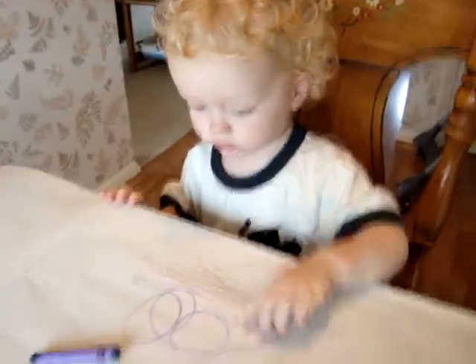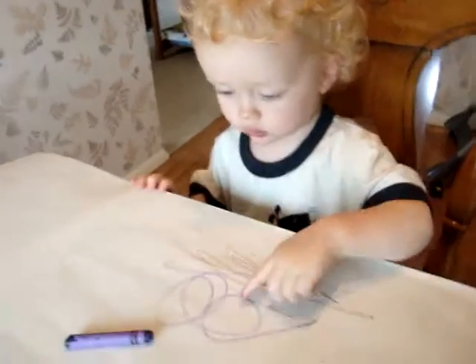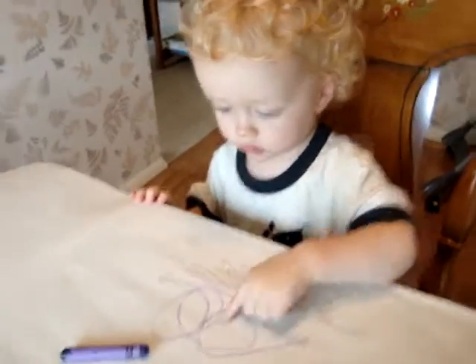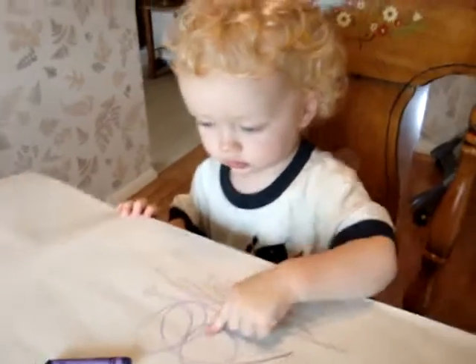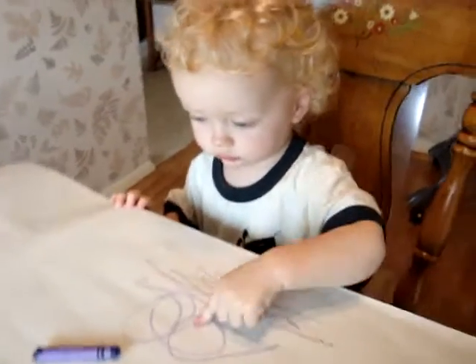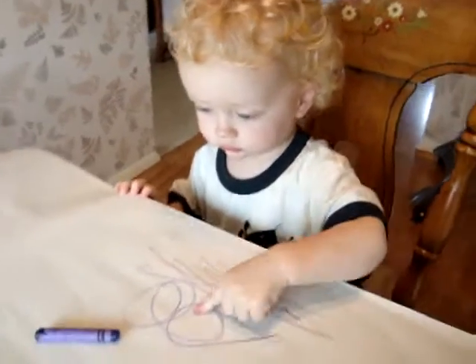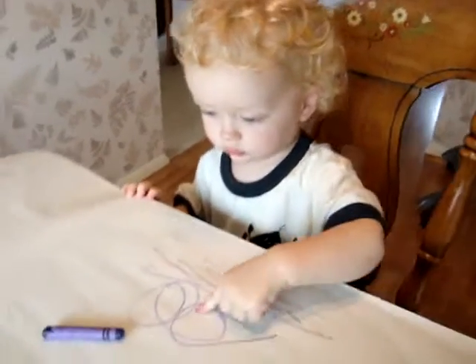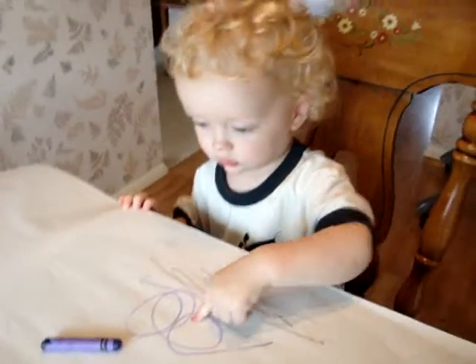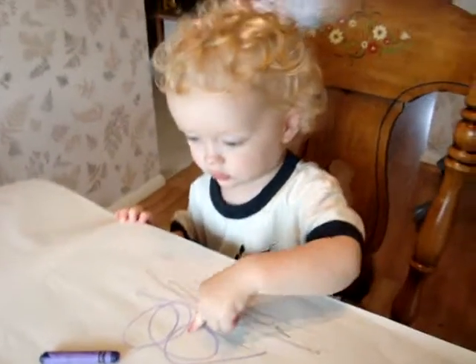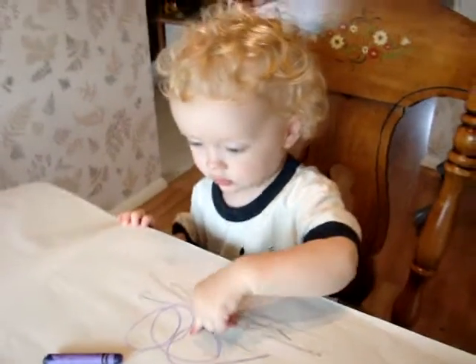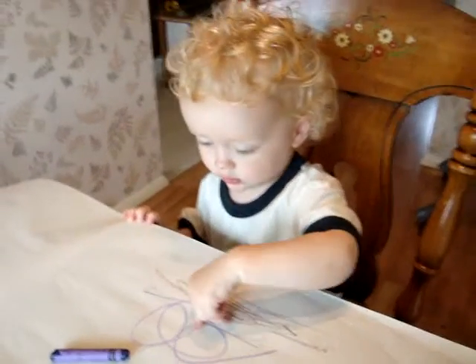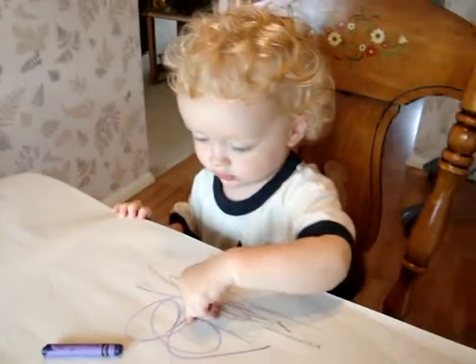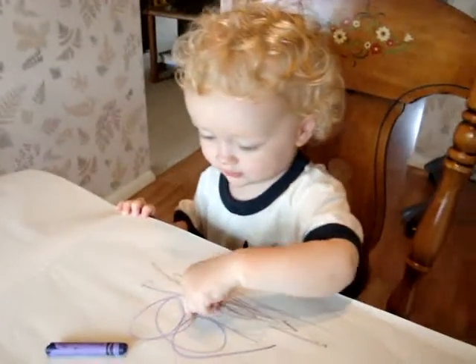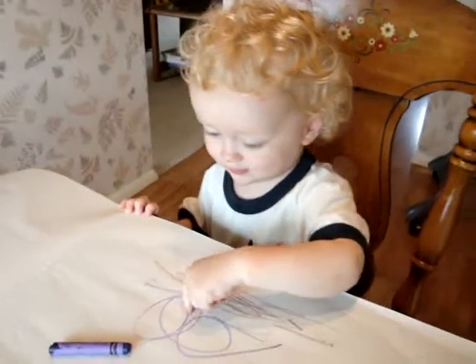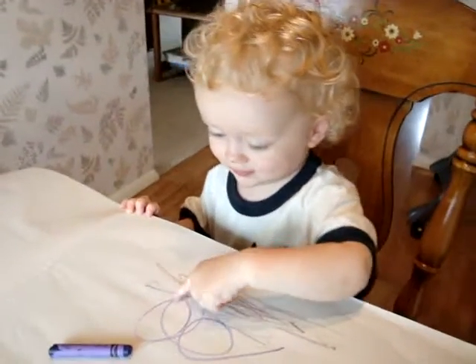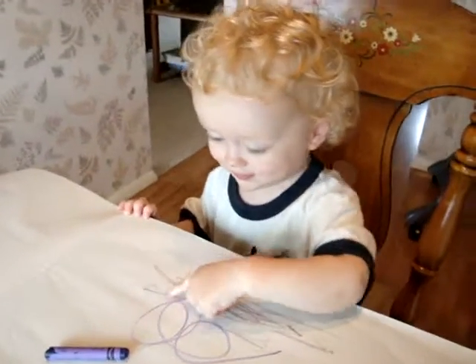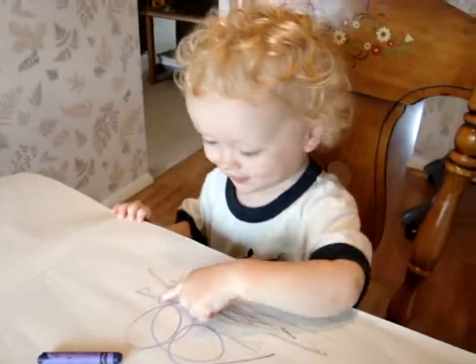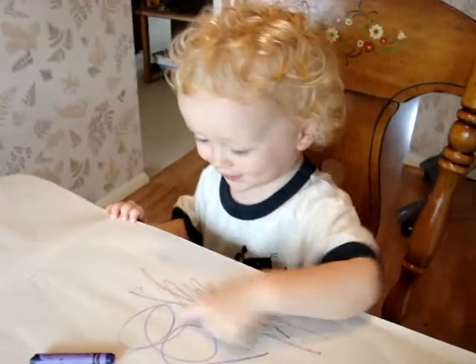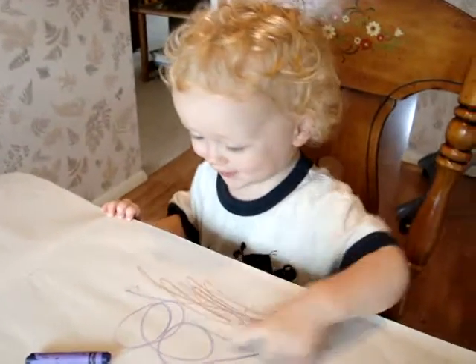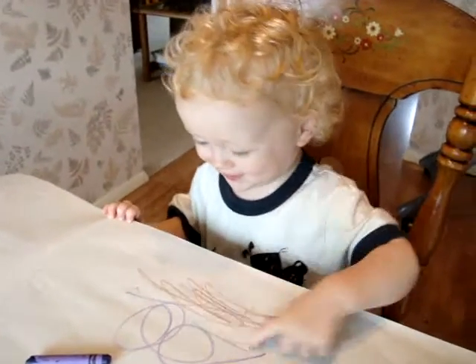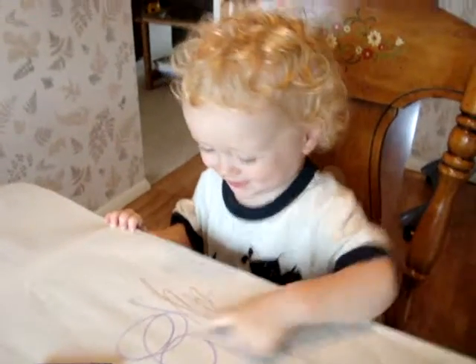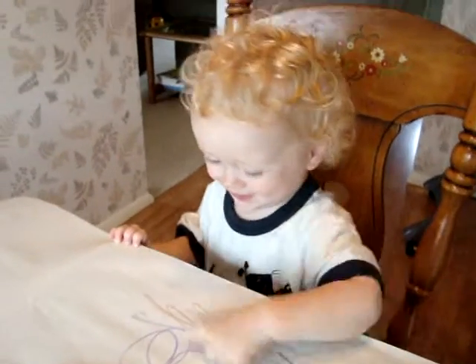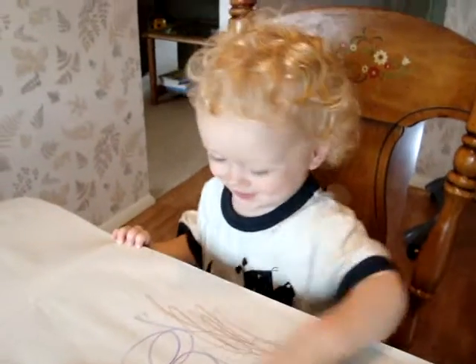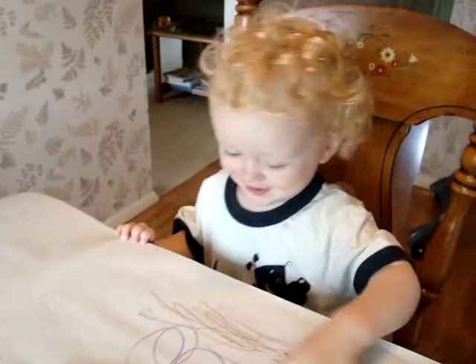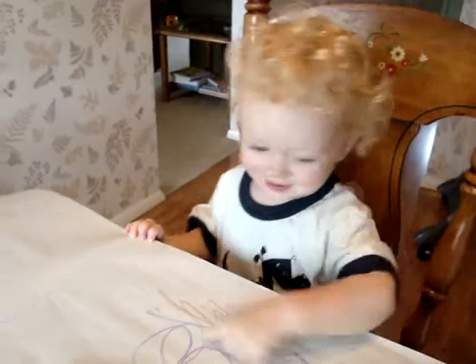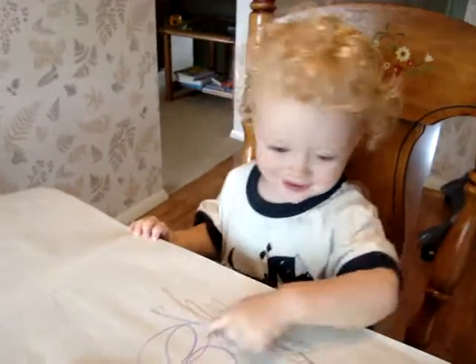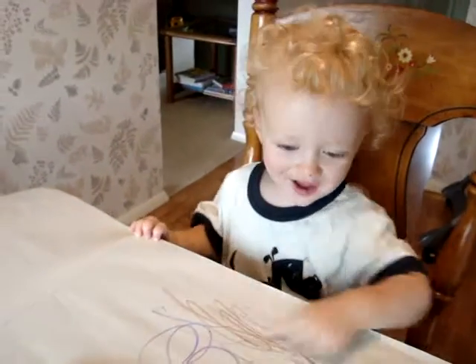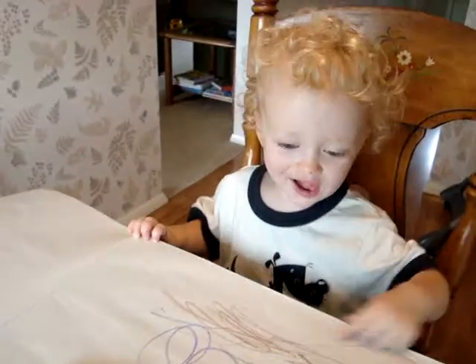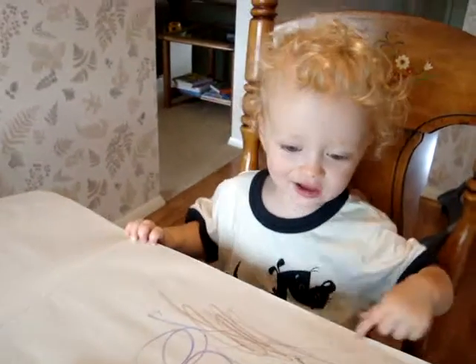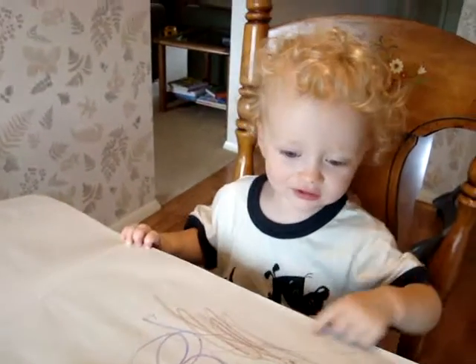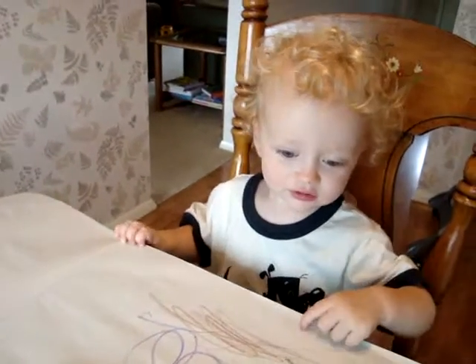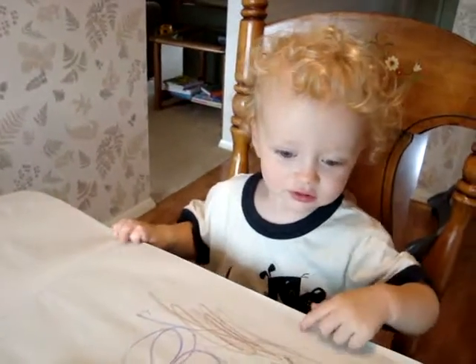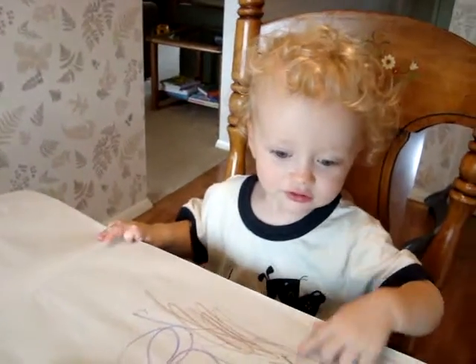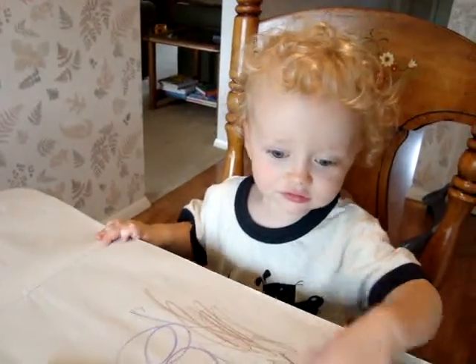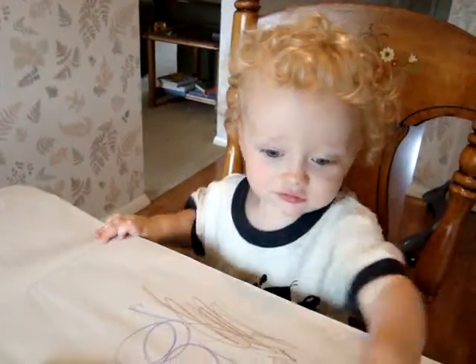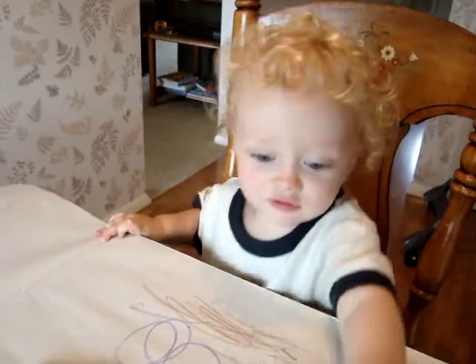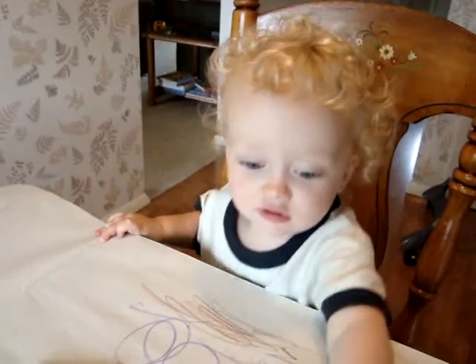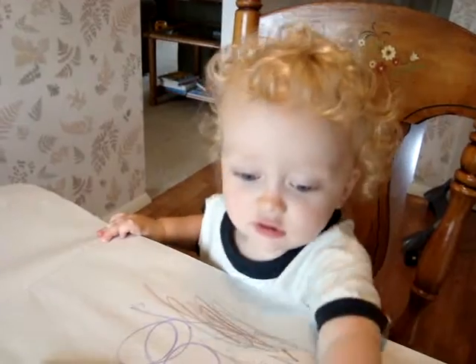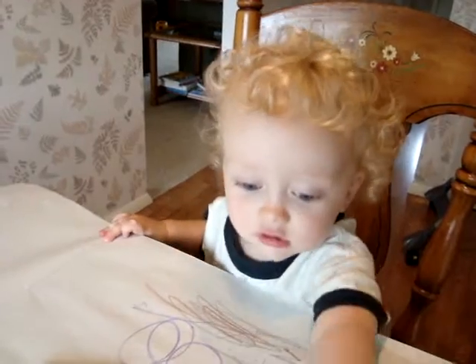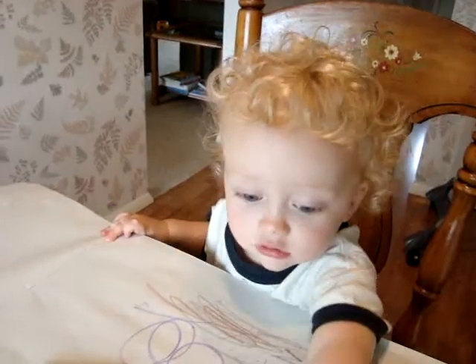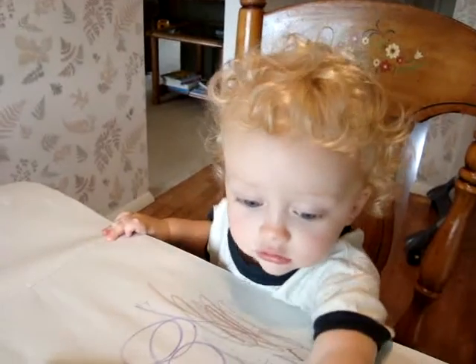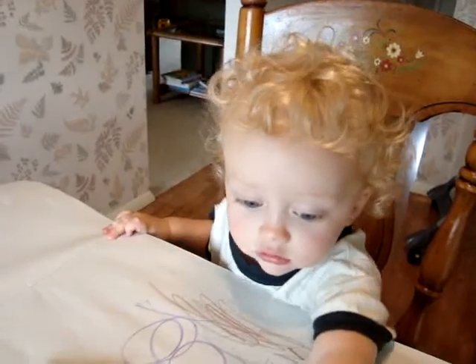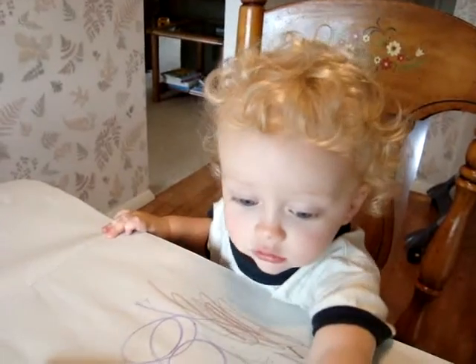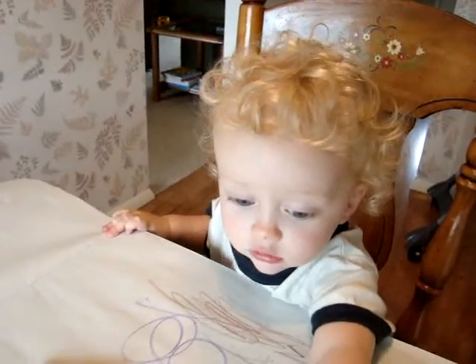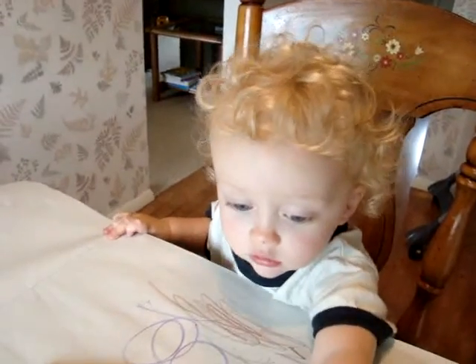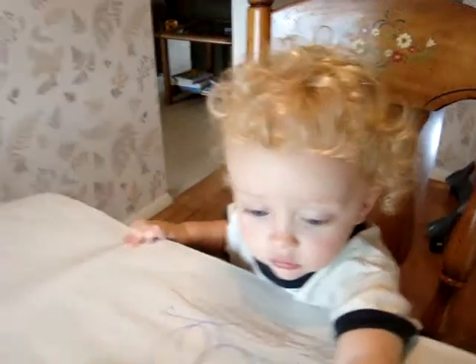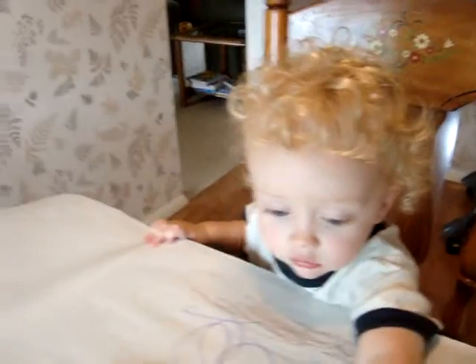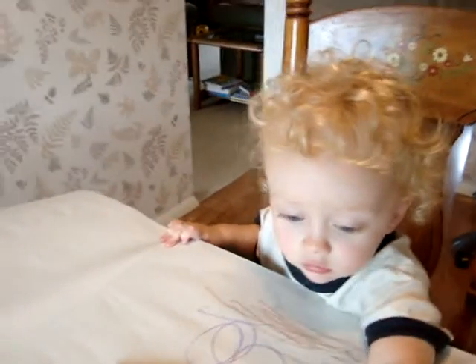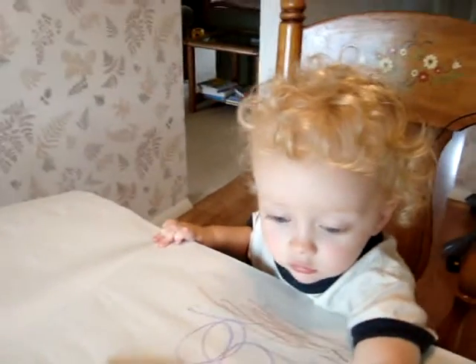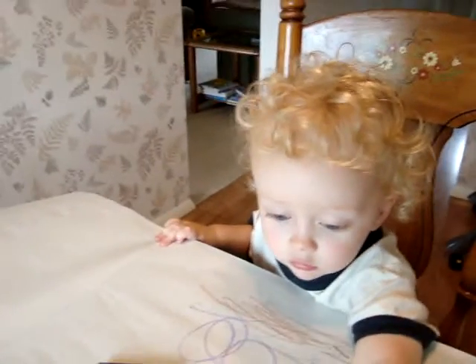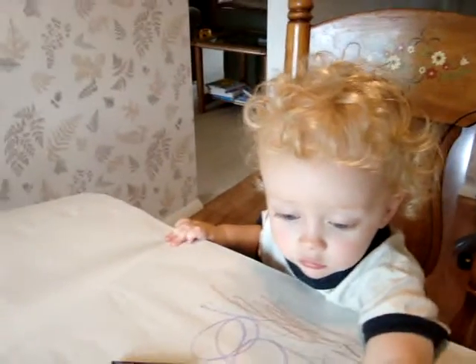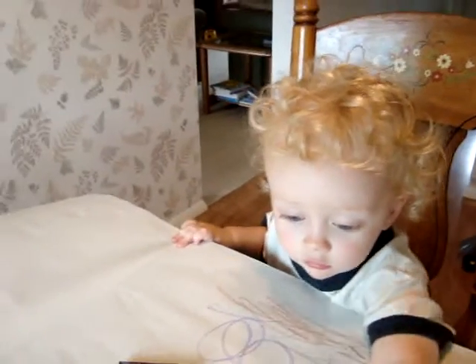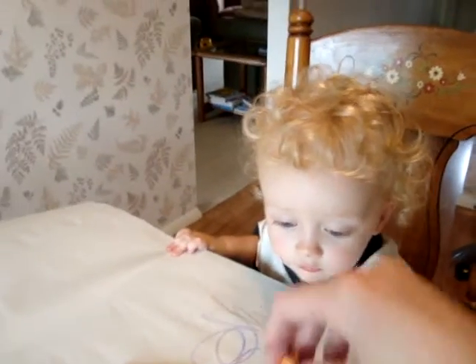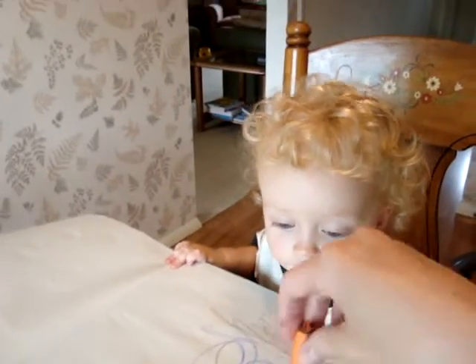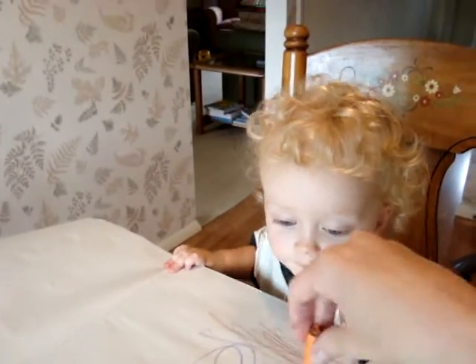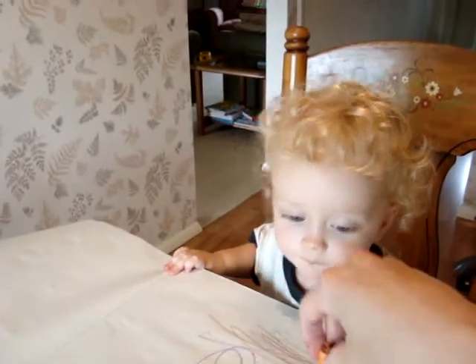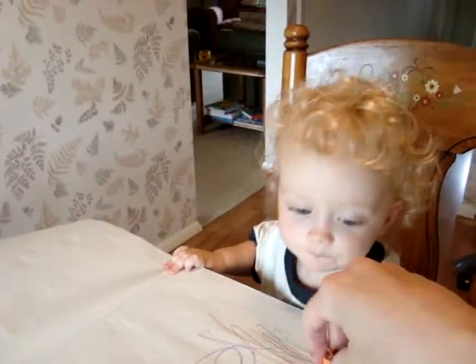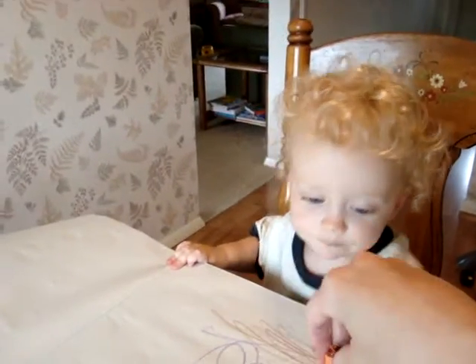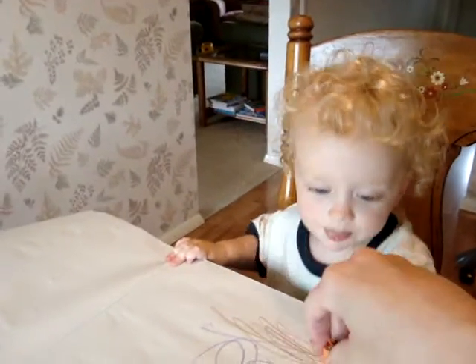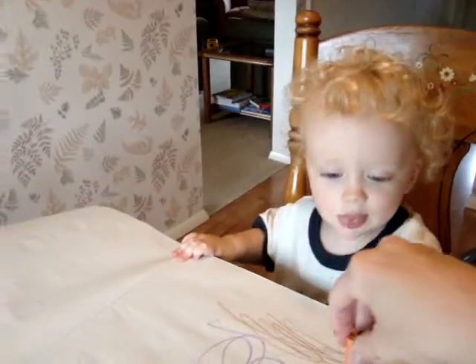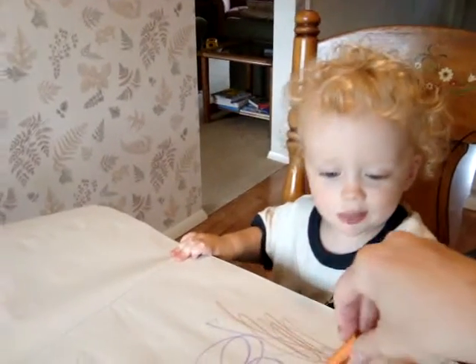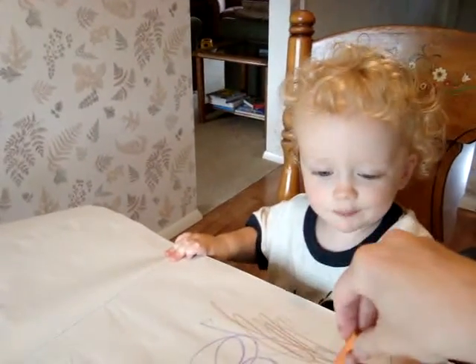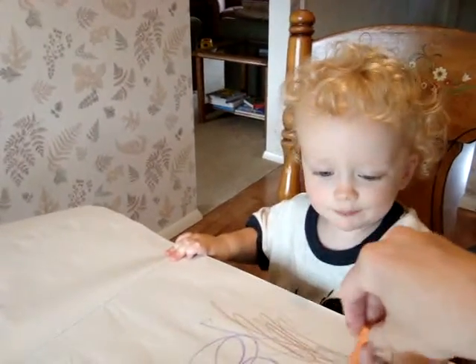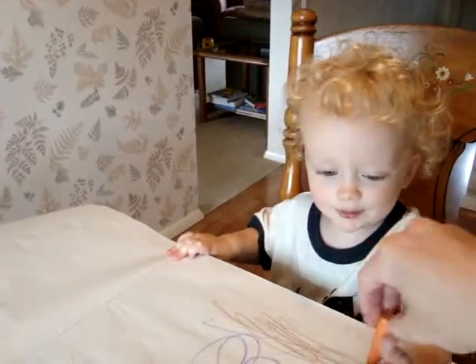See, Mommy drew circles? Can you do that? Orange? Okay.